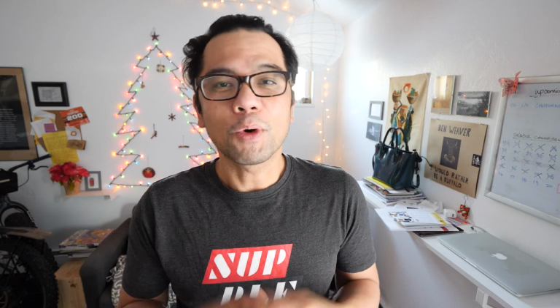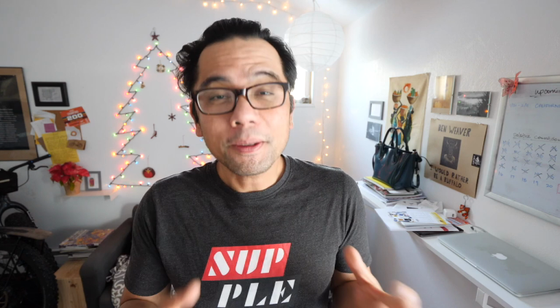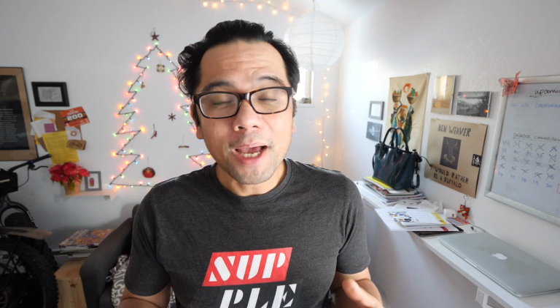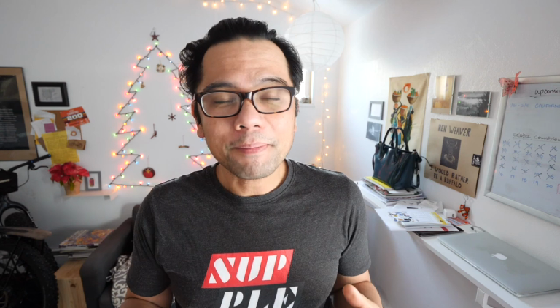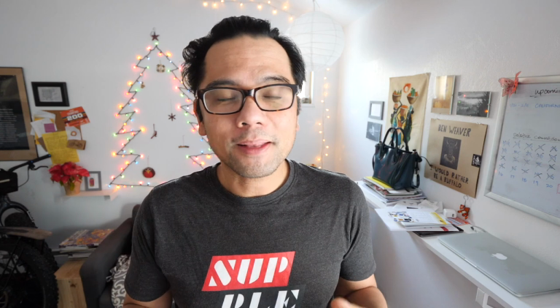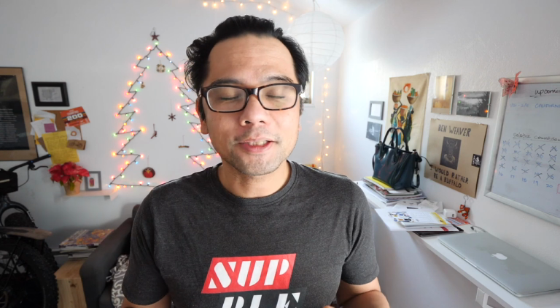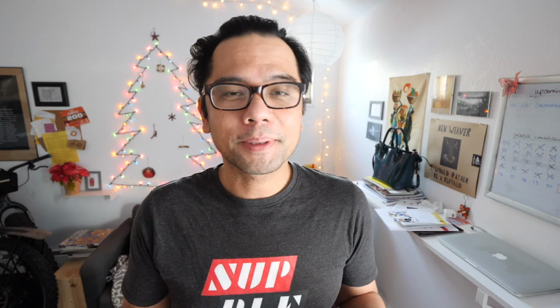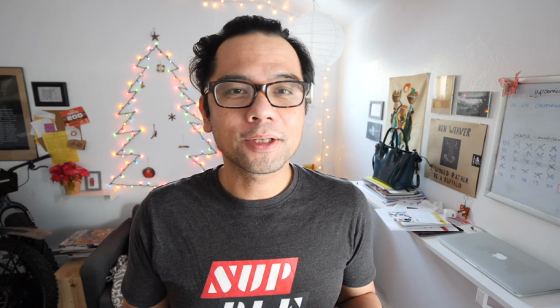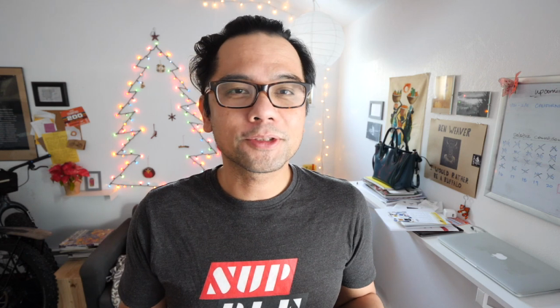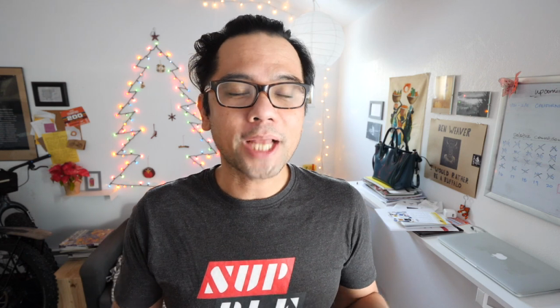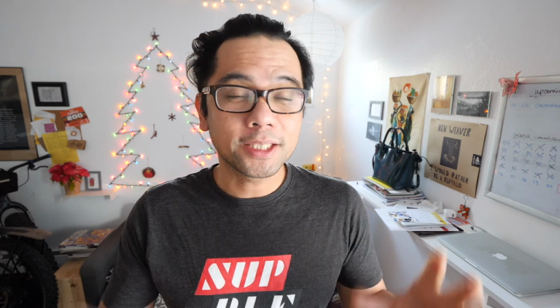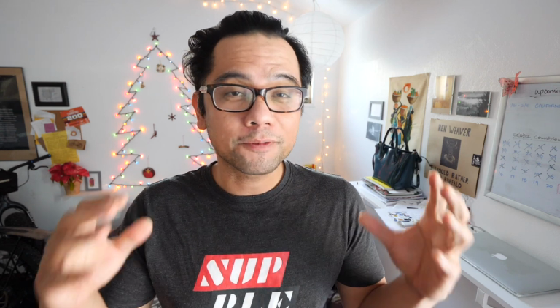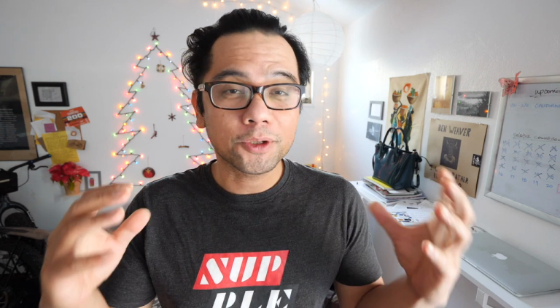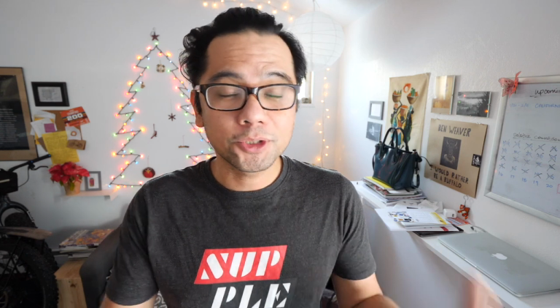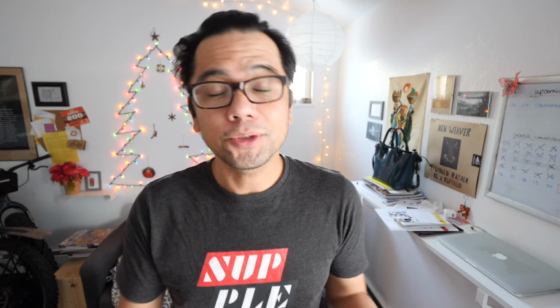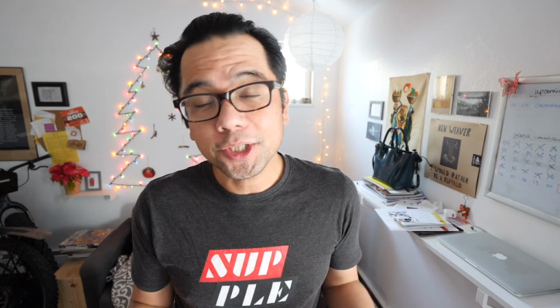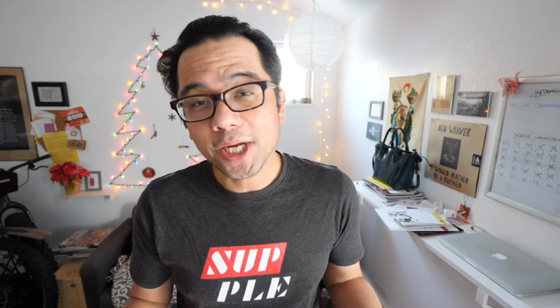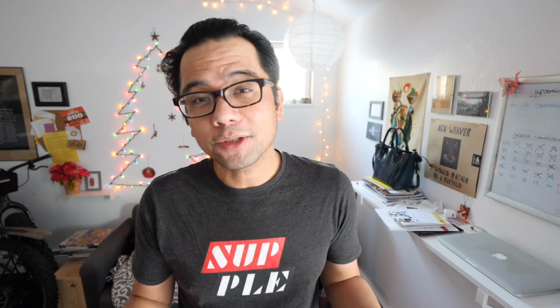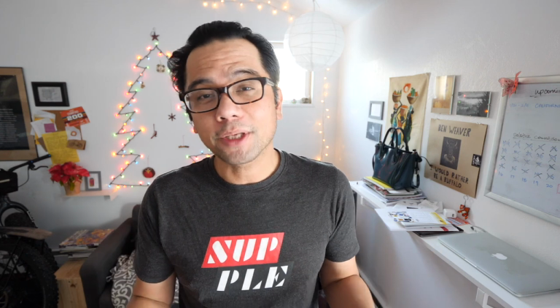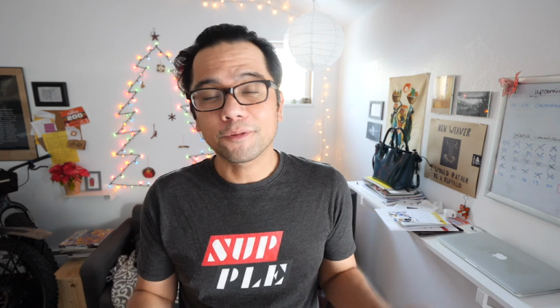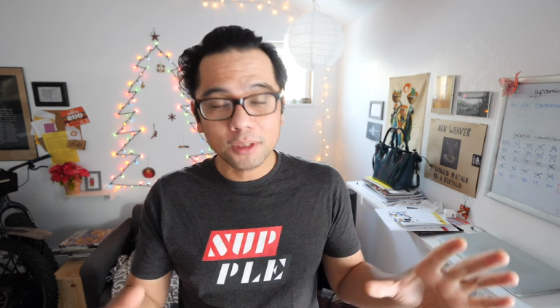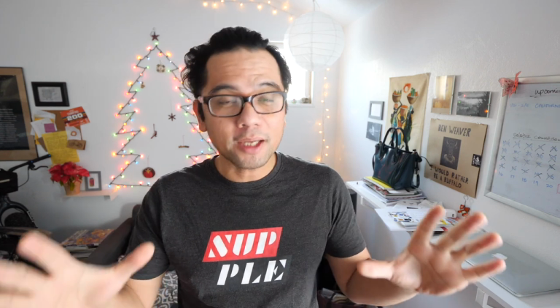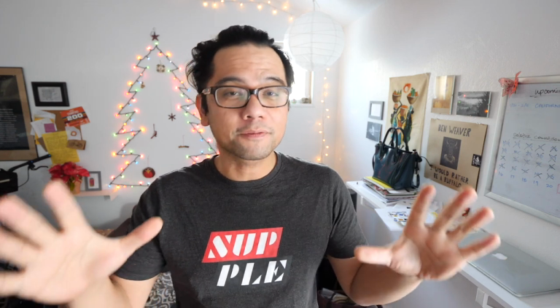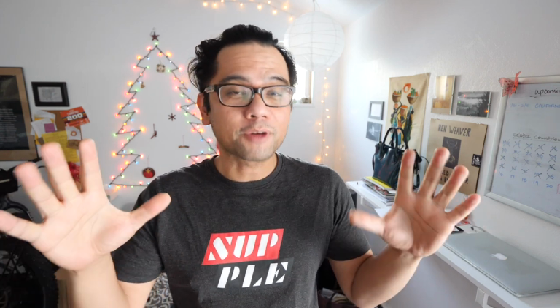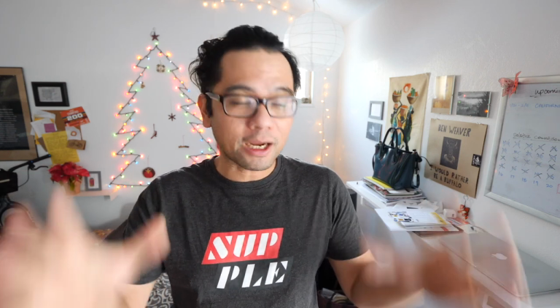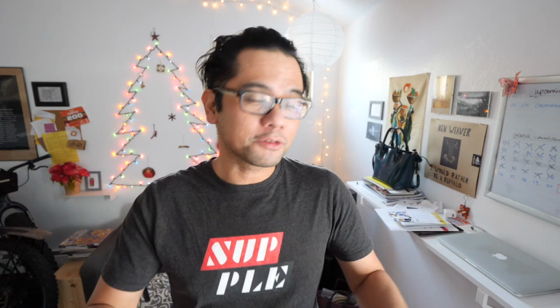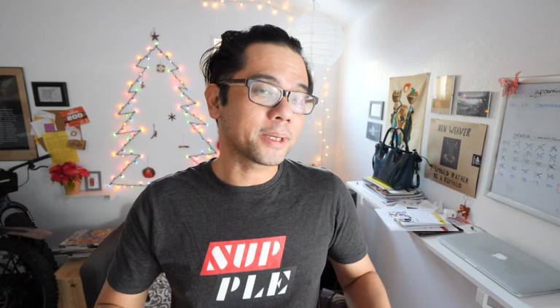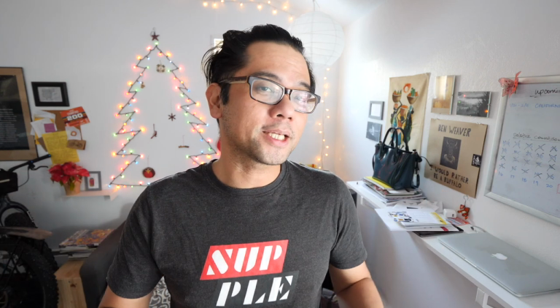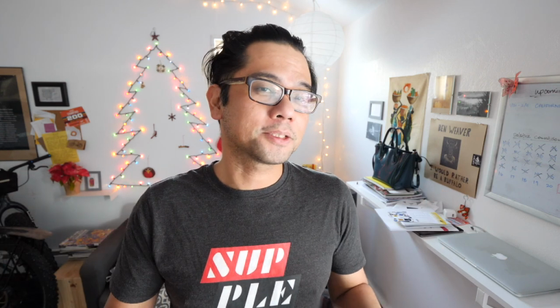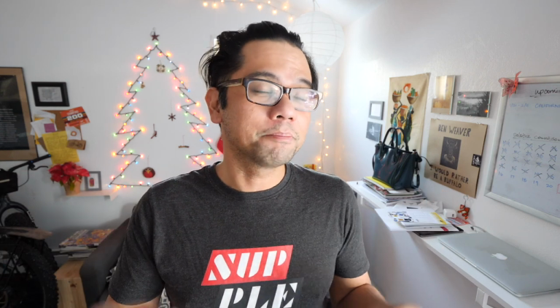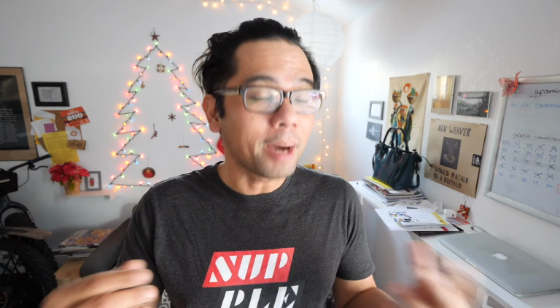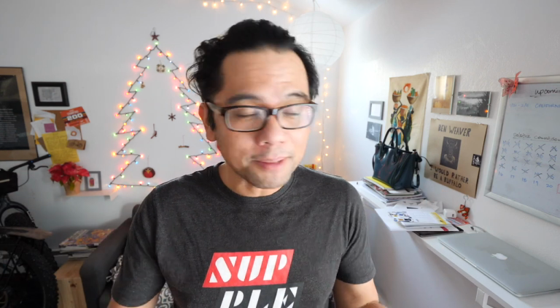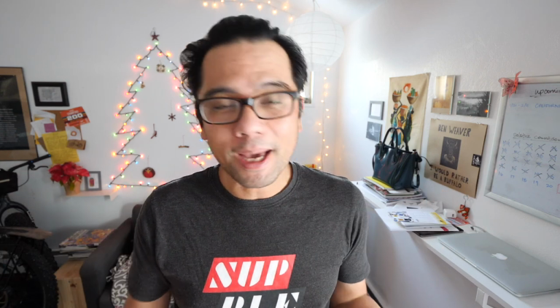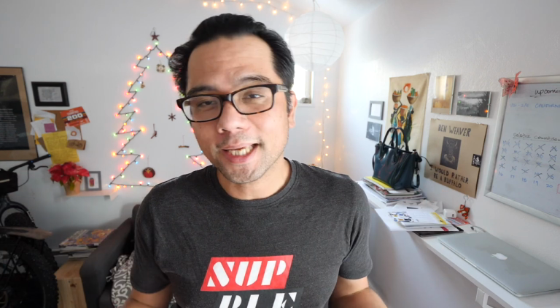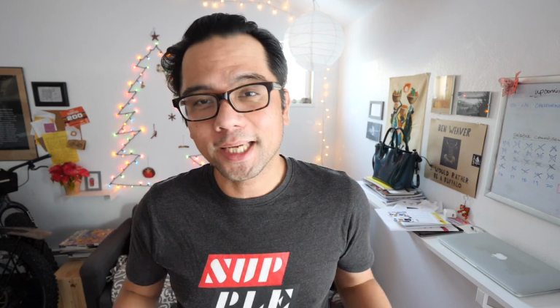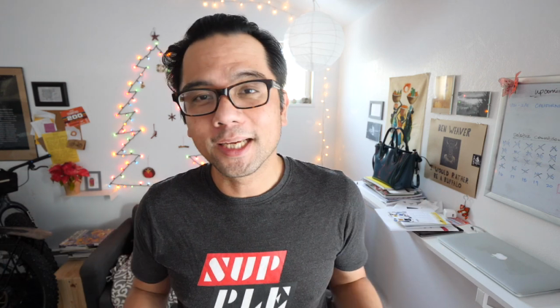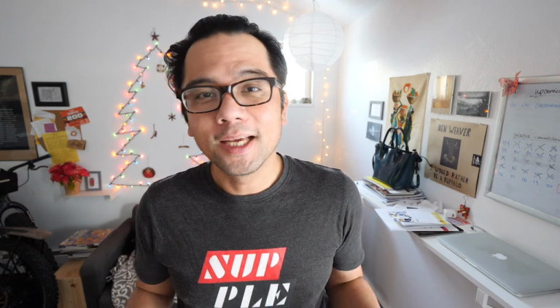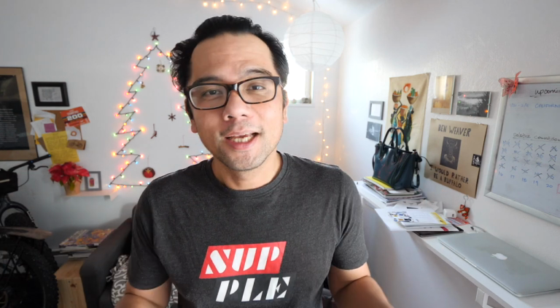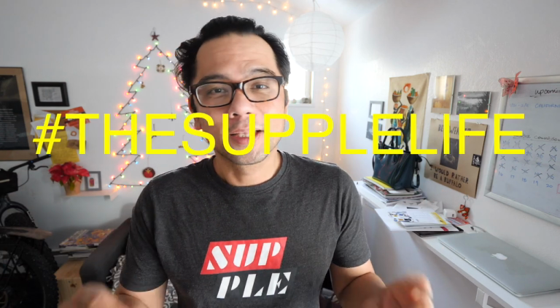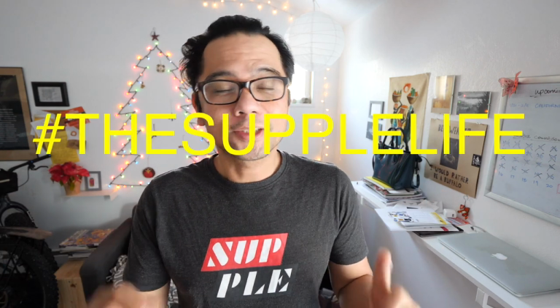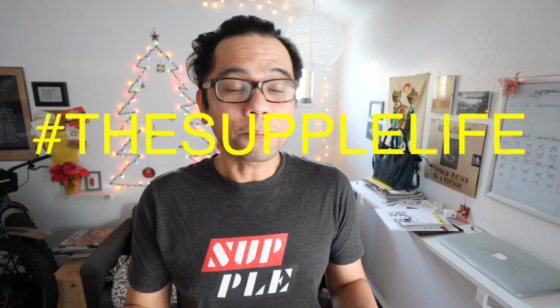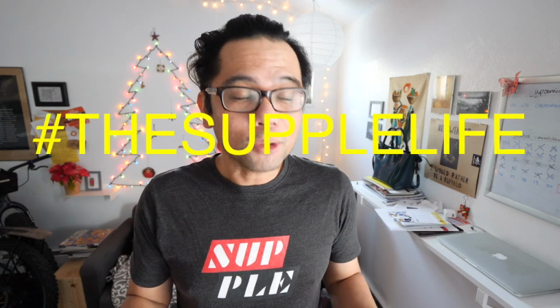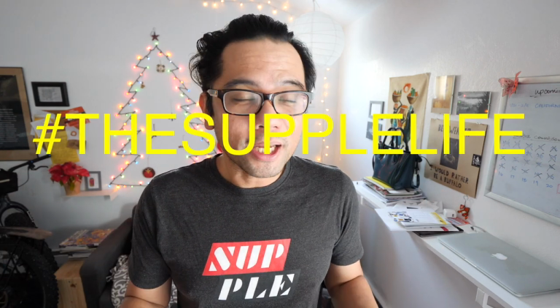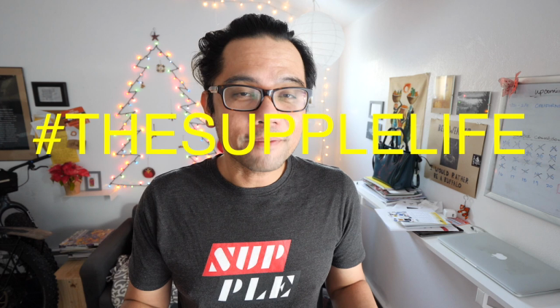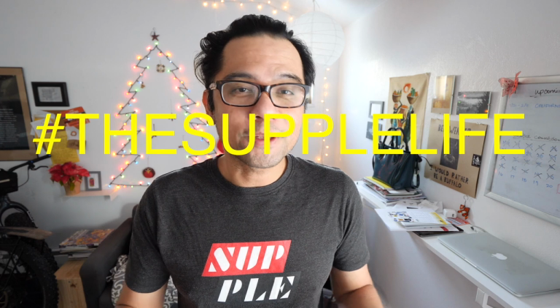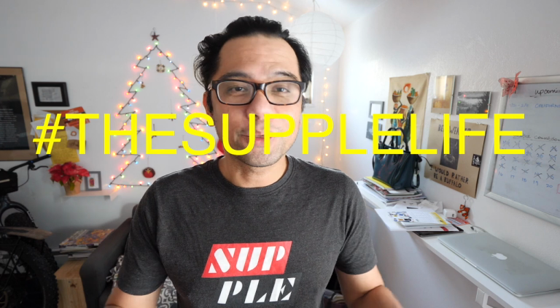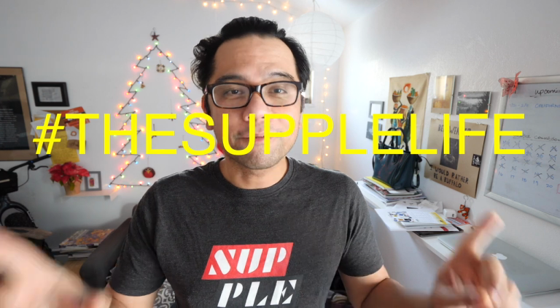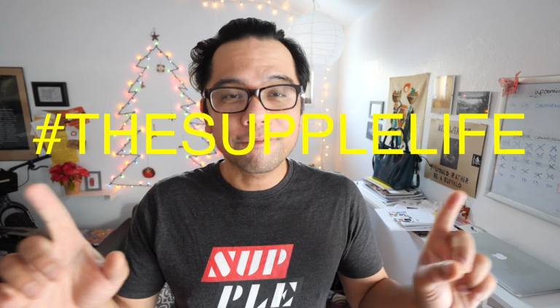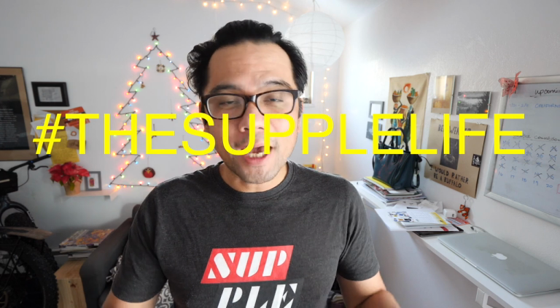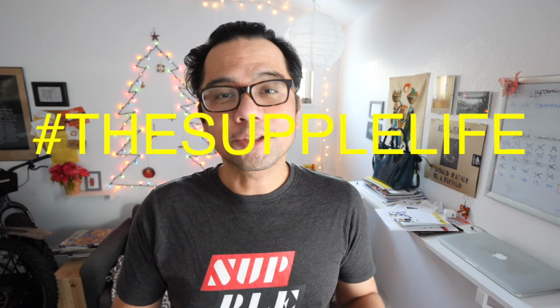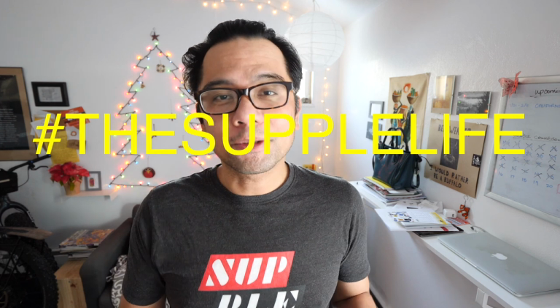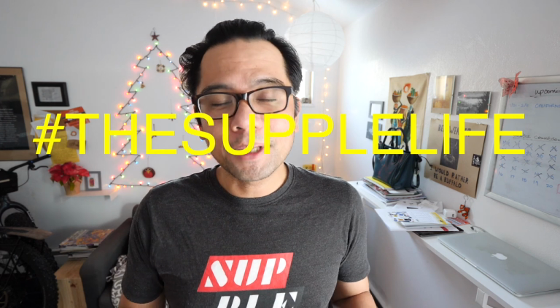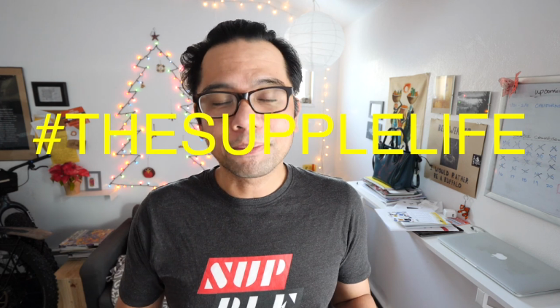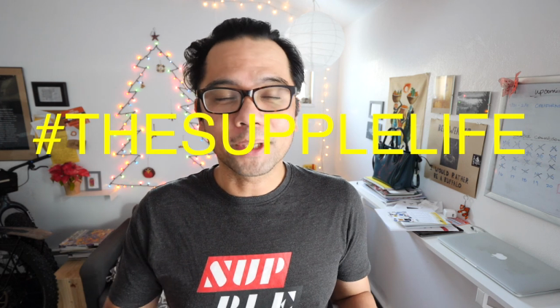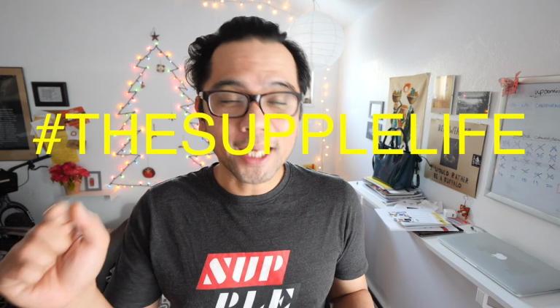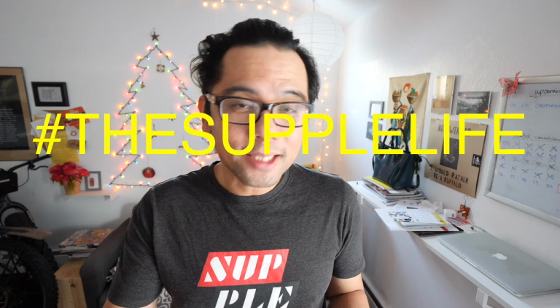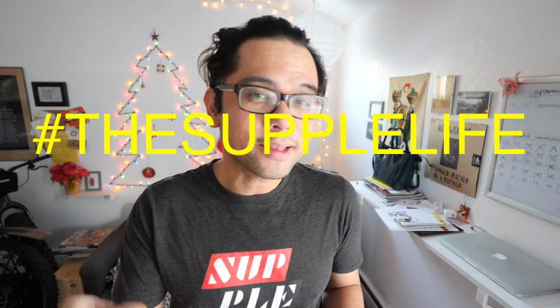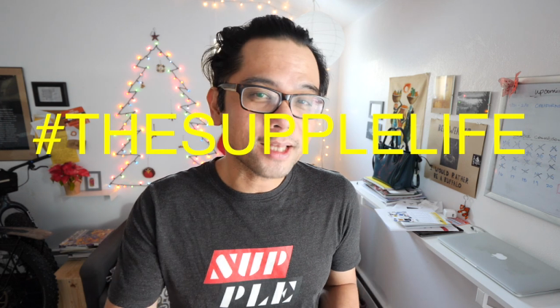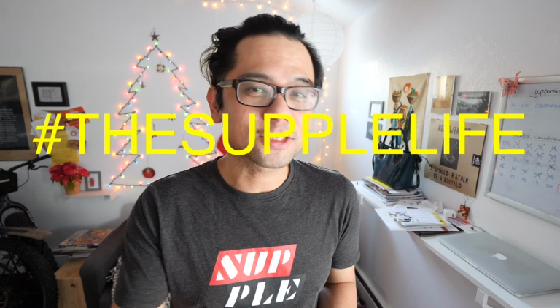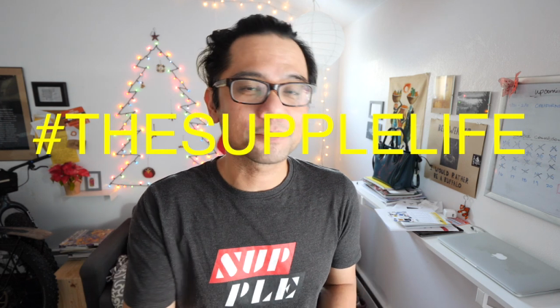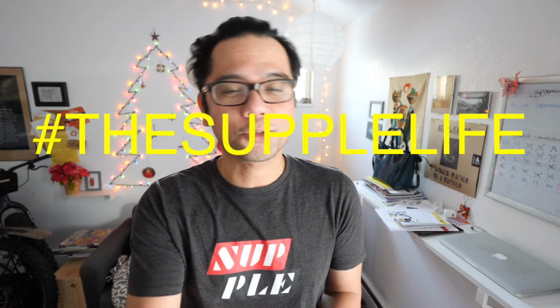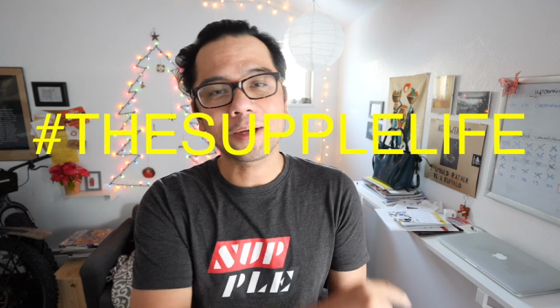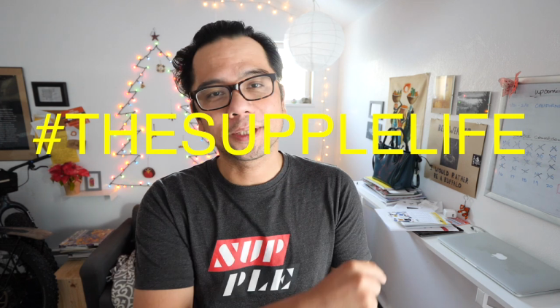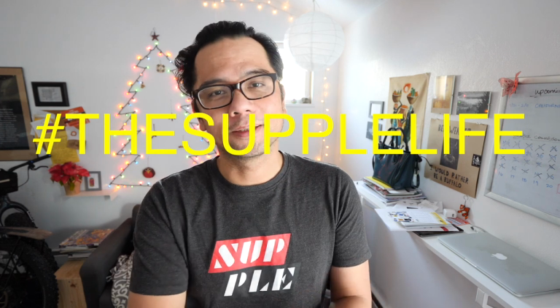Welcome back pathless peddlers, and if you're new to the channel — if you love gravel bikes, bikepacking, the supple life — you have found your people. Hit that subscribe button.